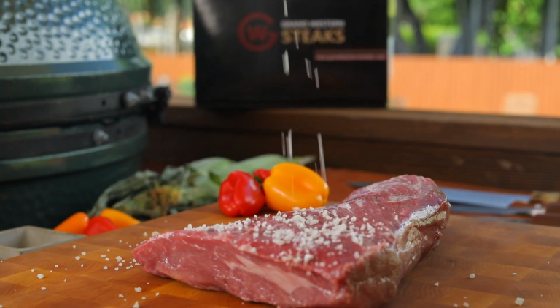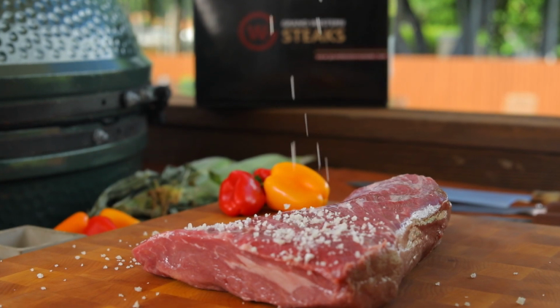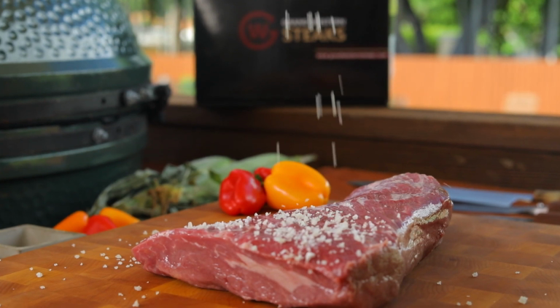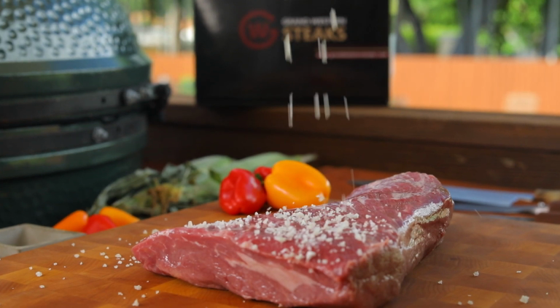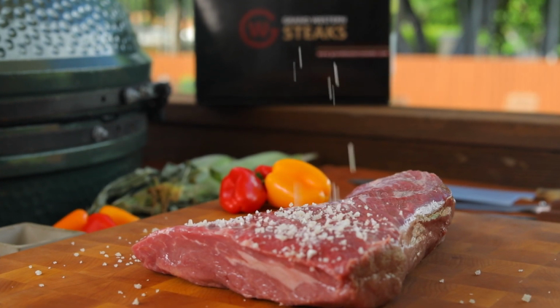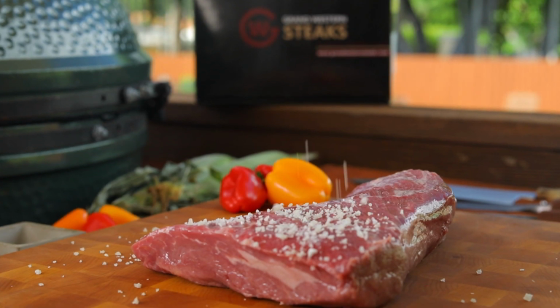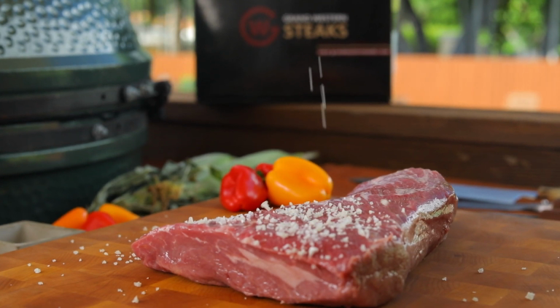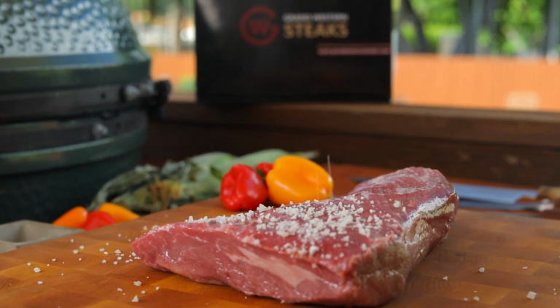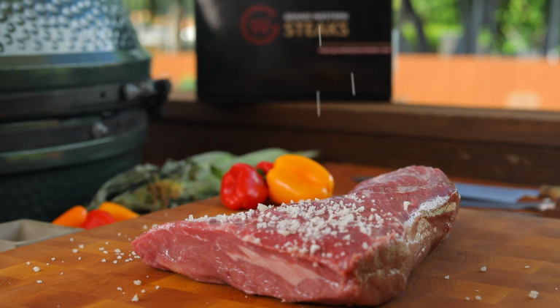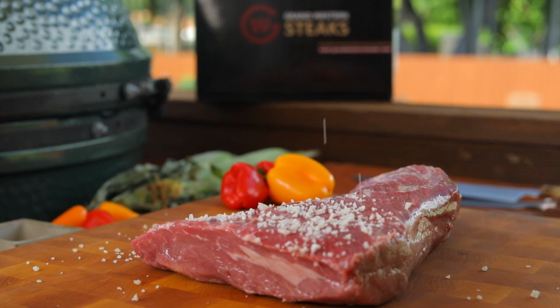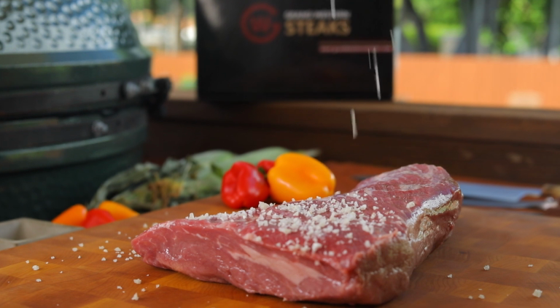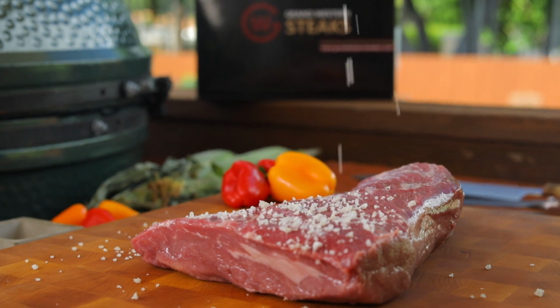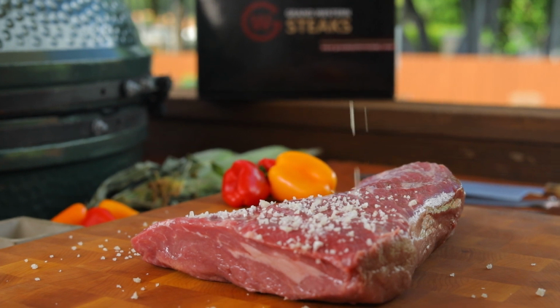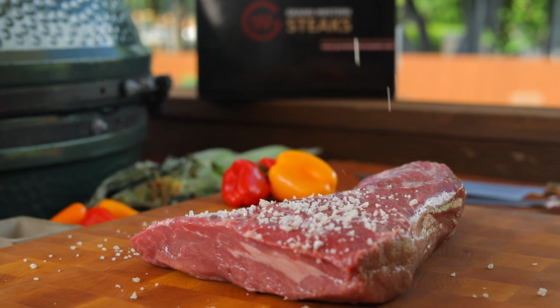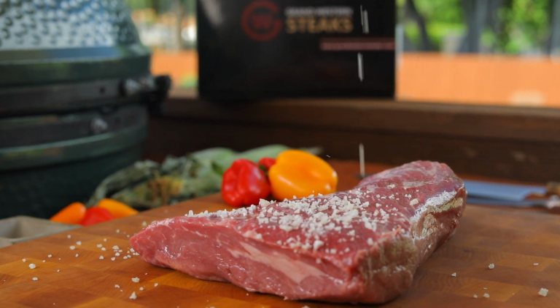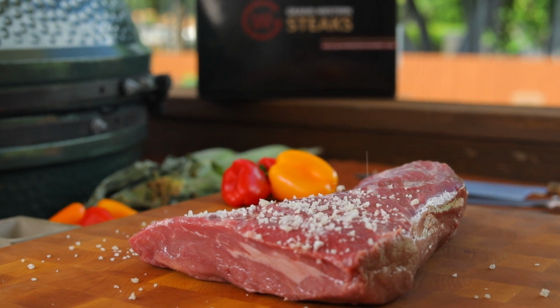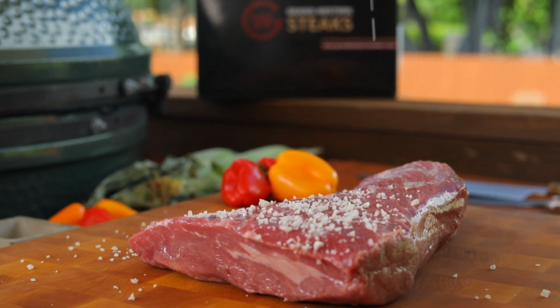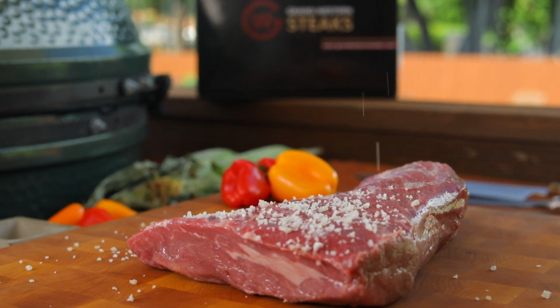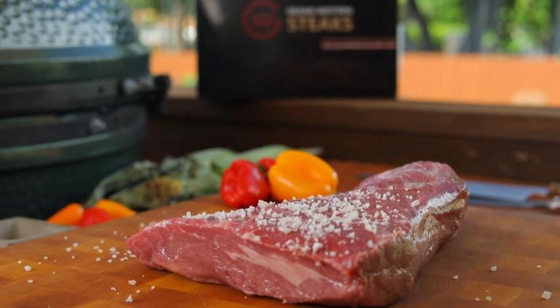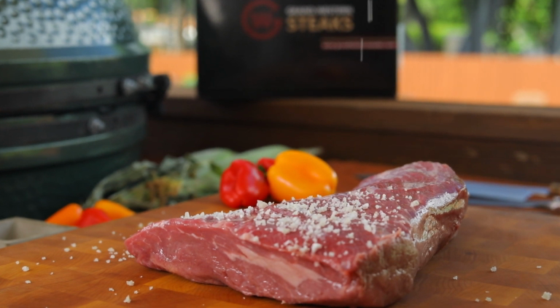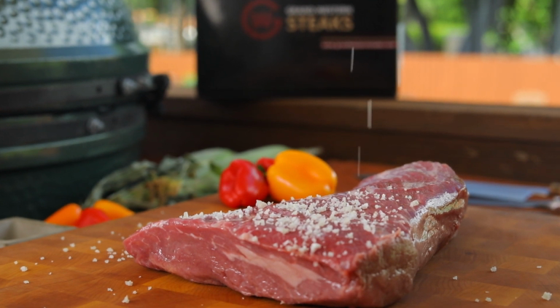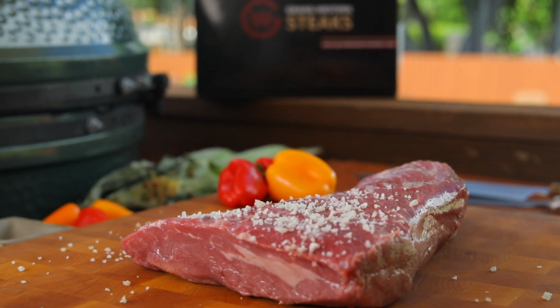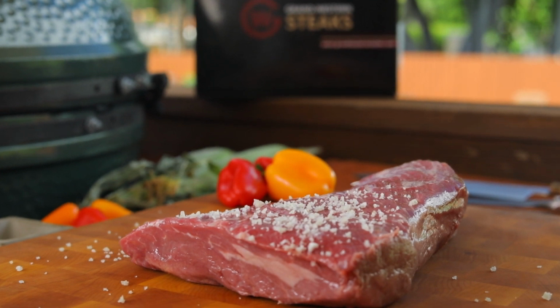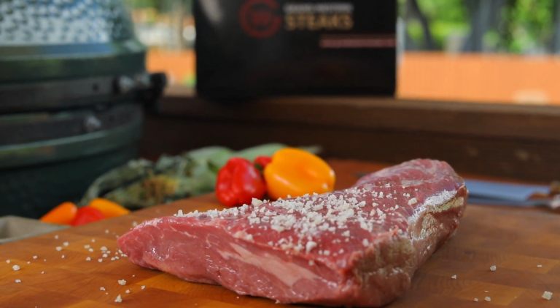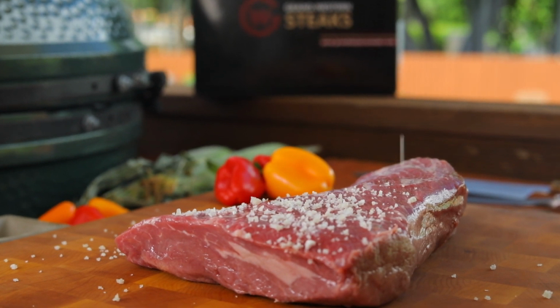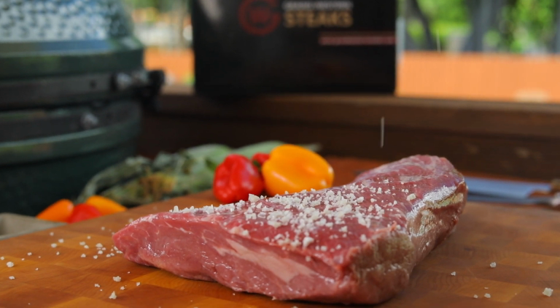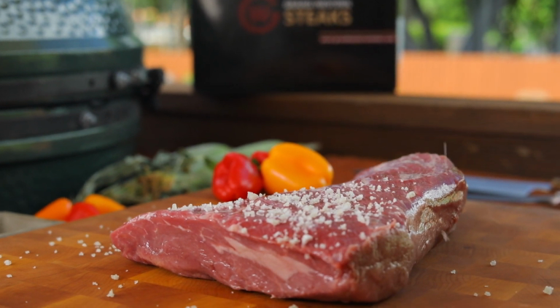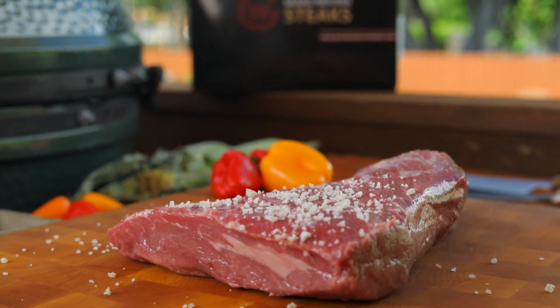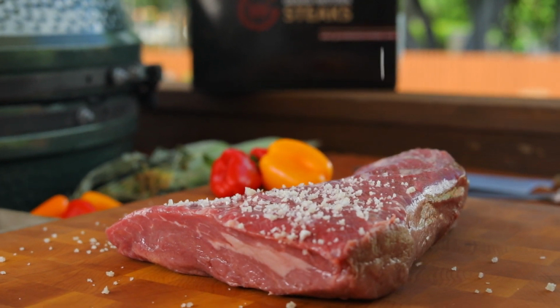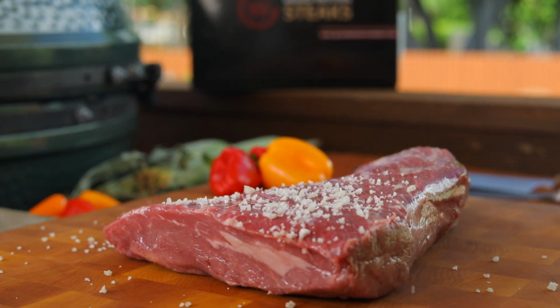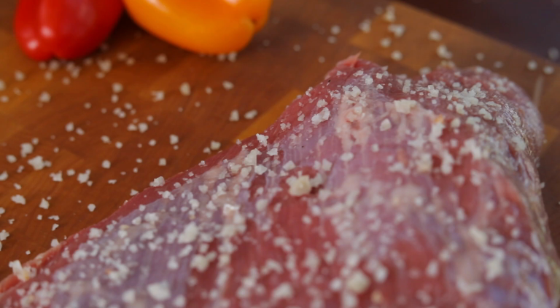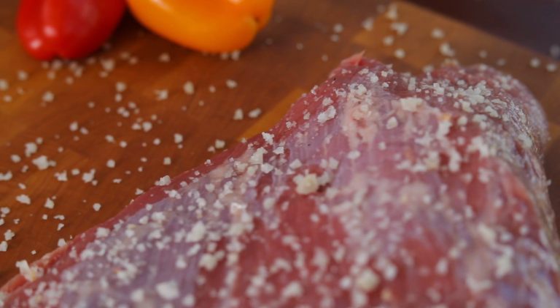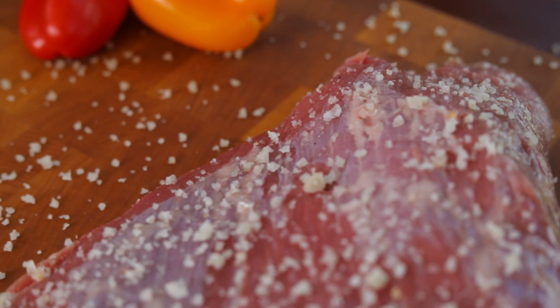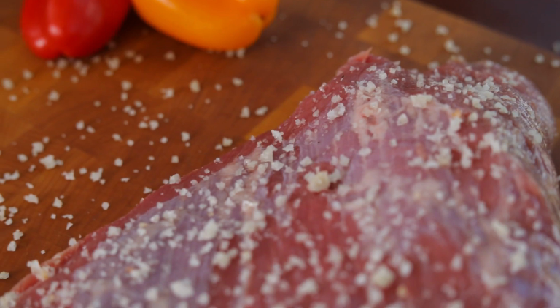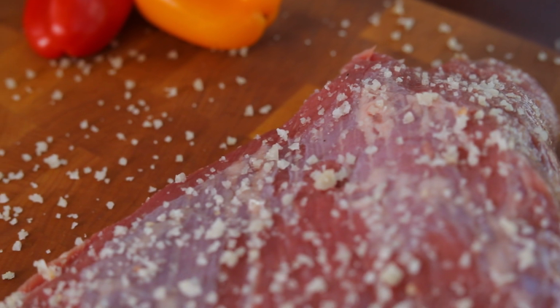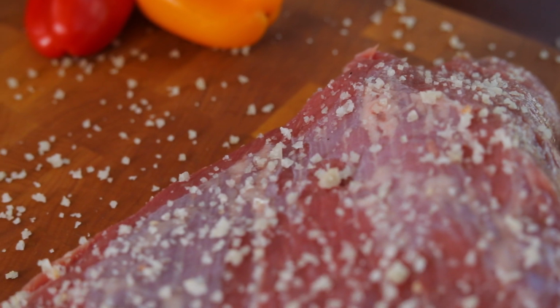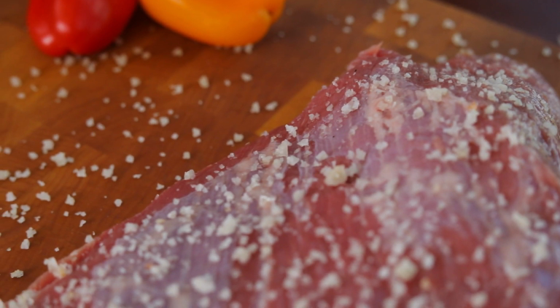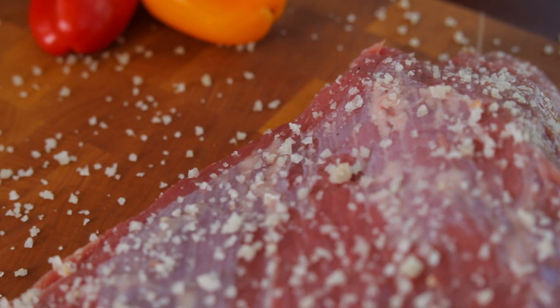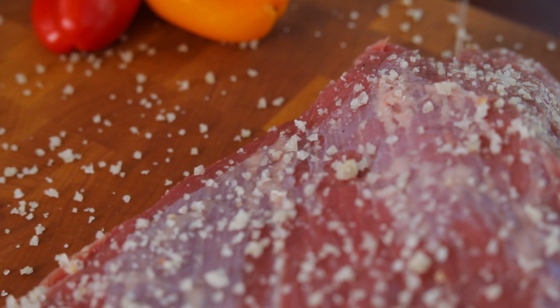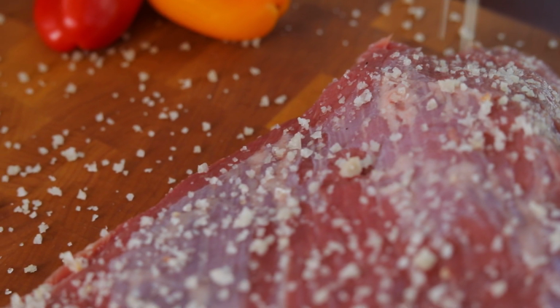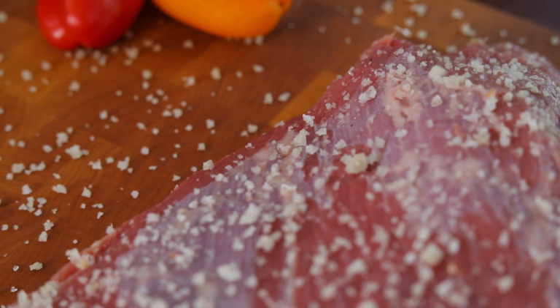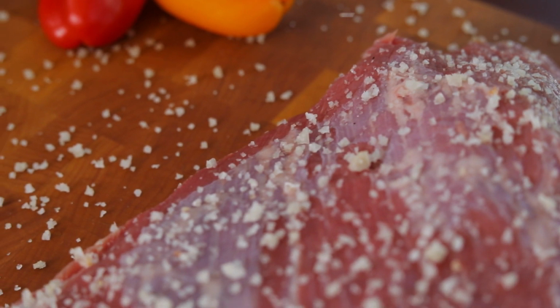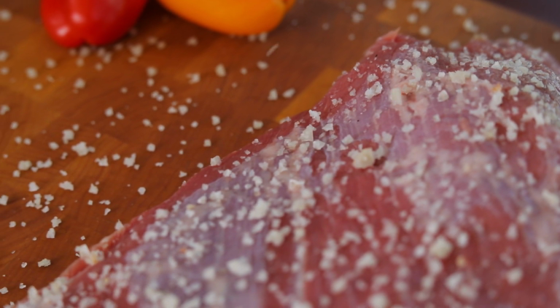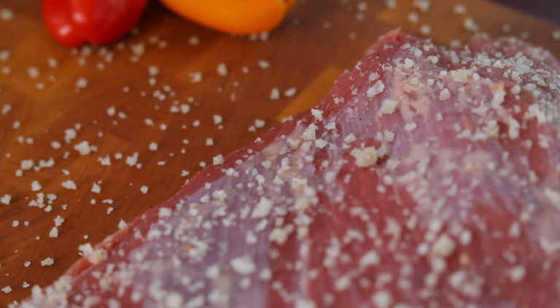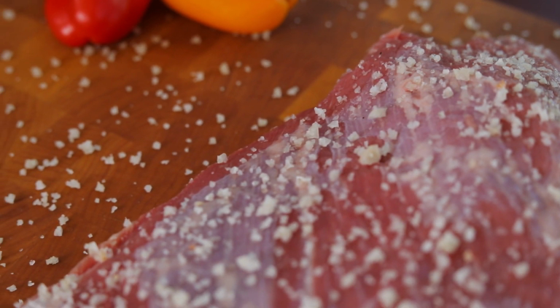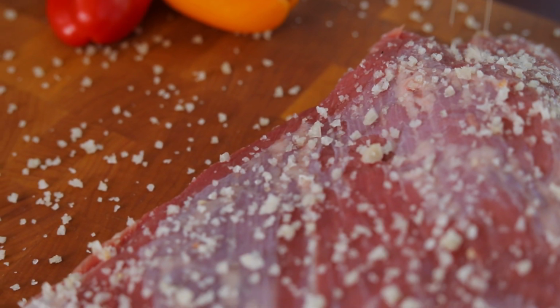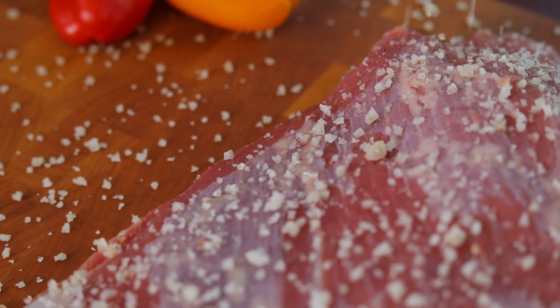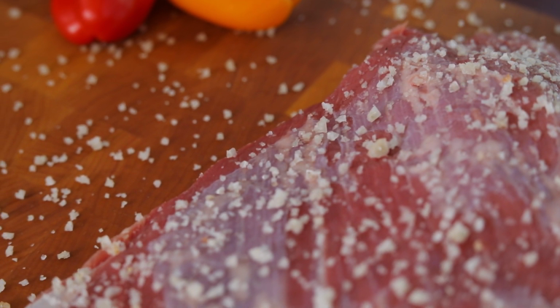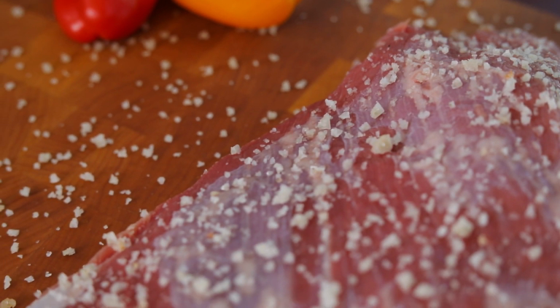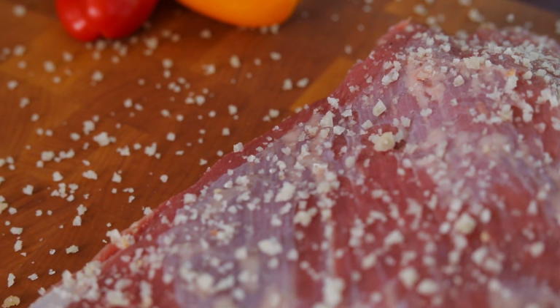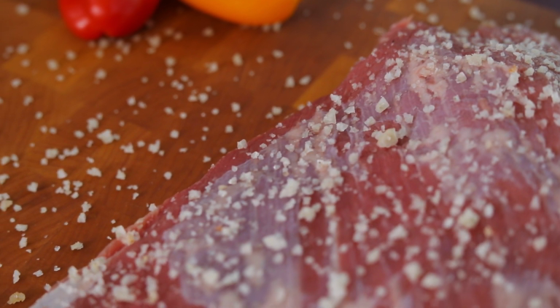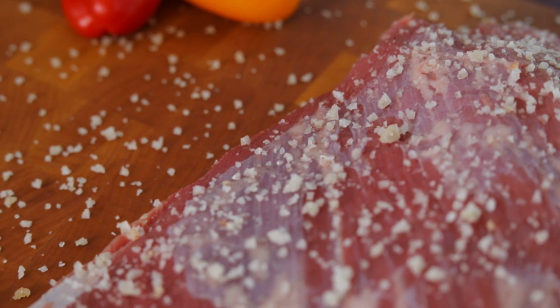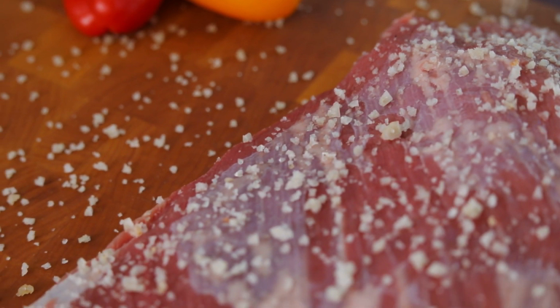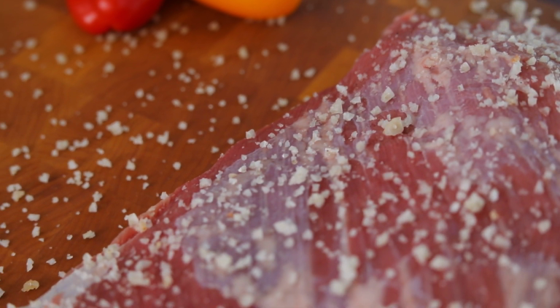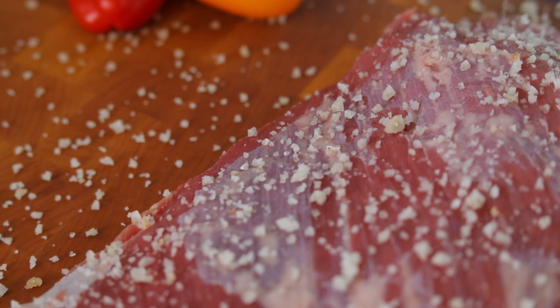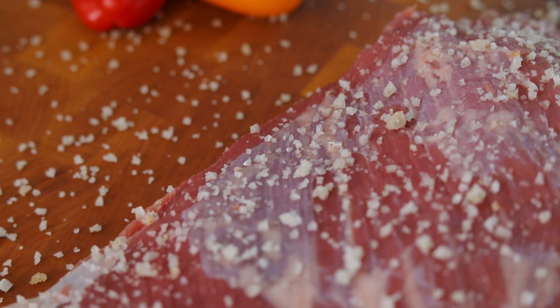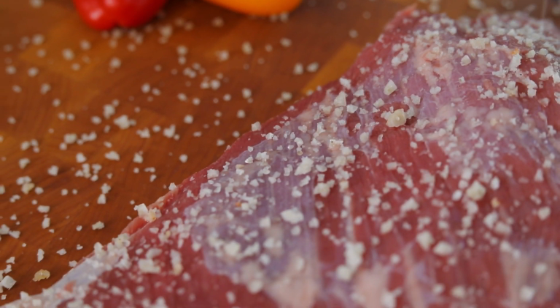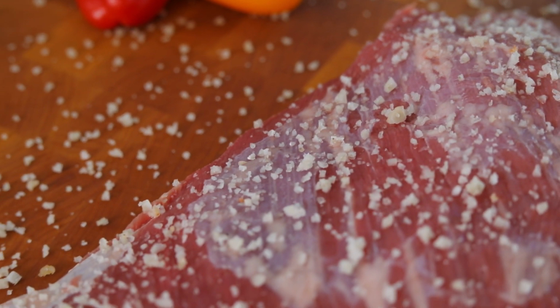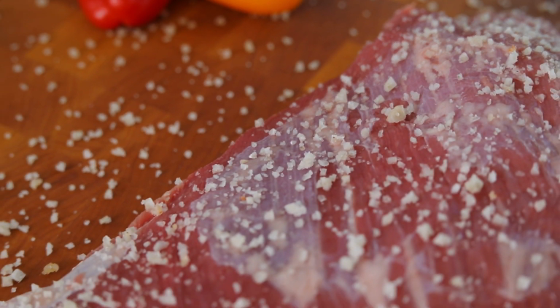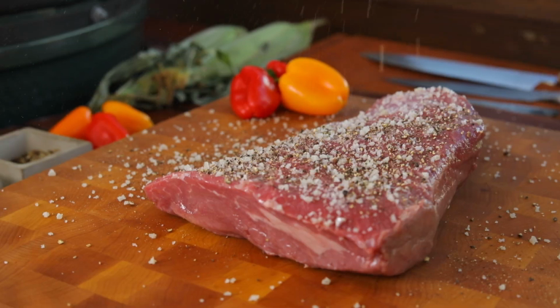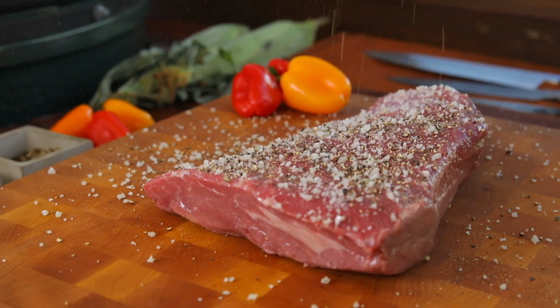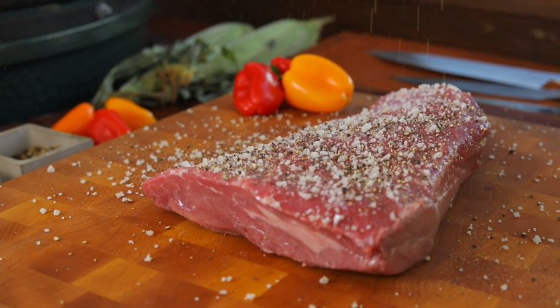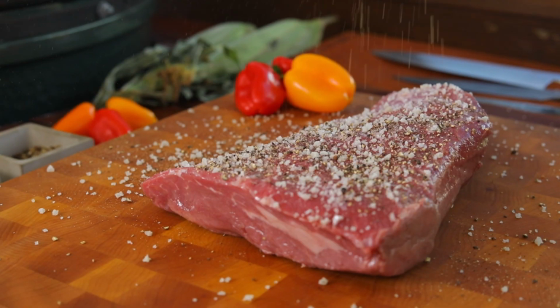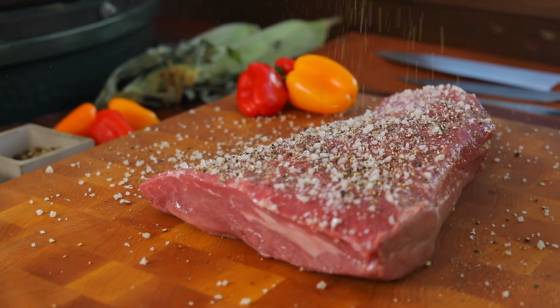Season your tri-tip with your favorite beef rub. I chose salt and pepper — I love to keep it simple and let the beef flavor come through.